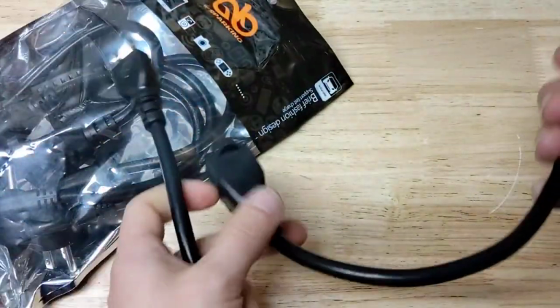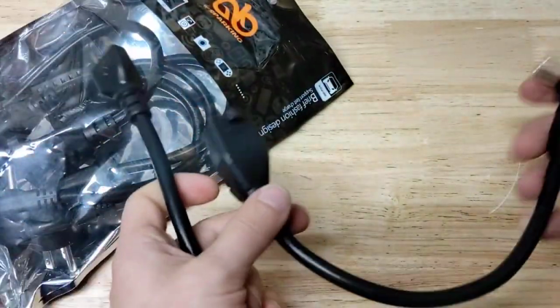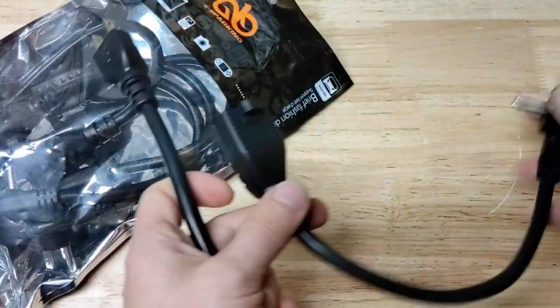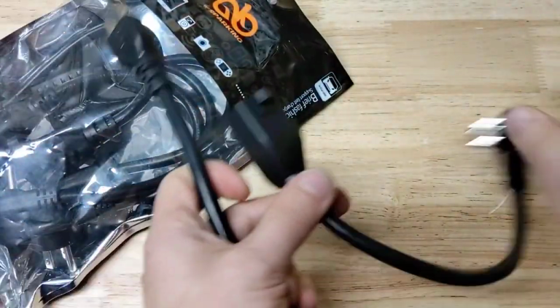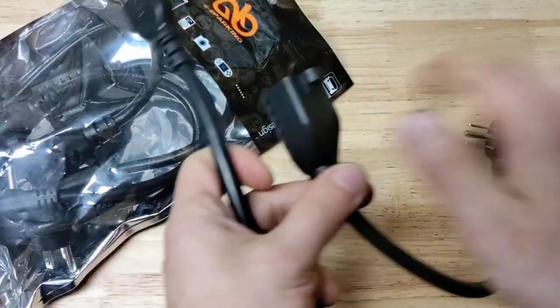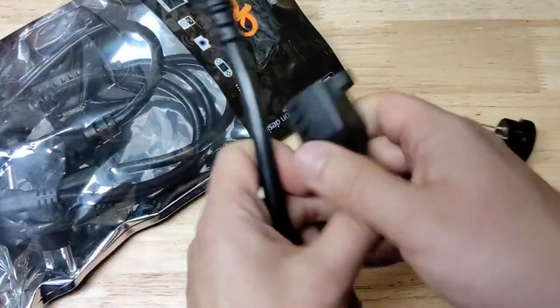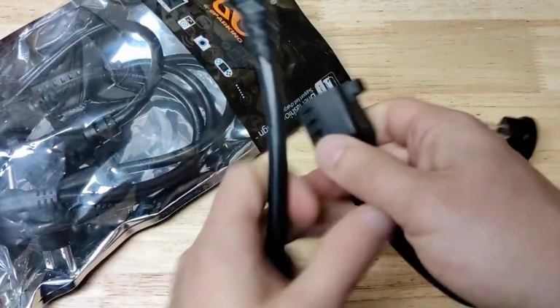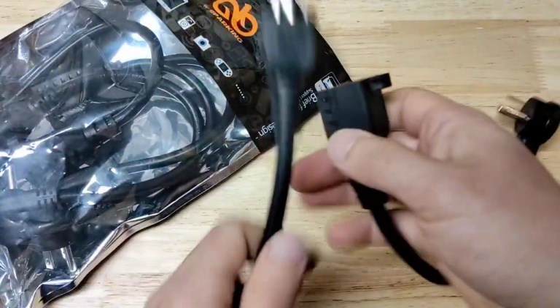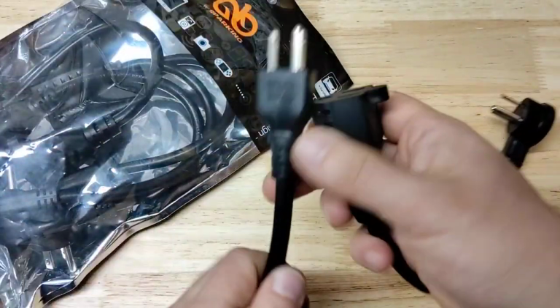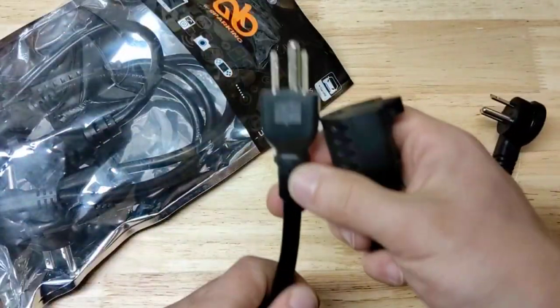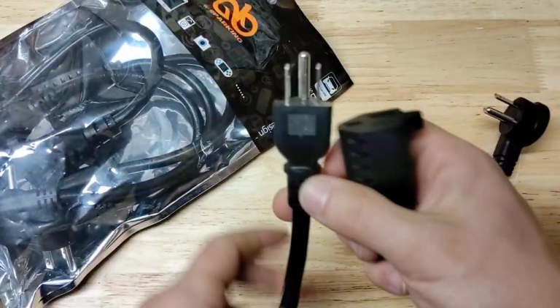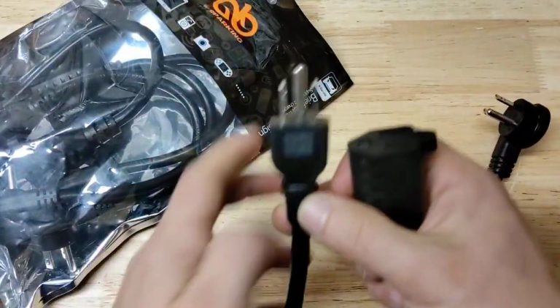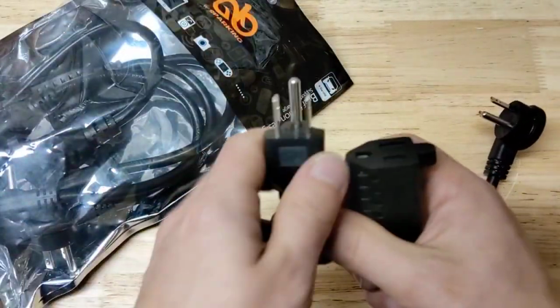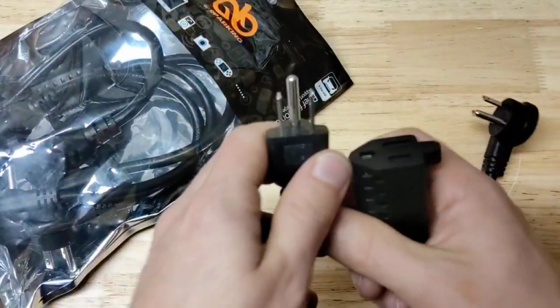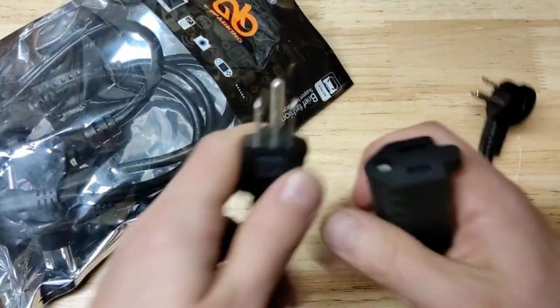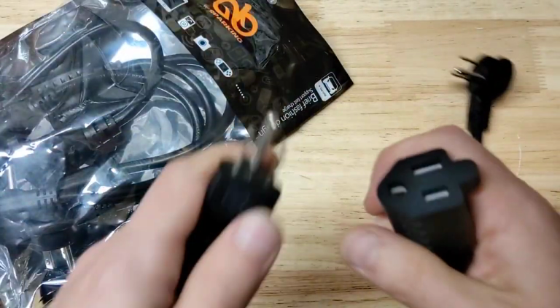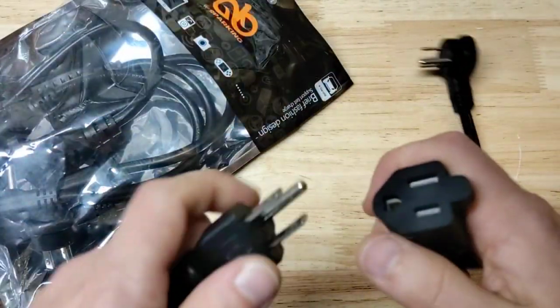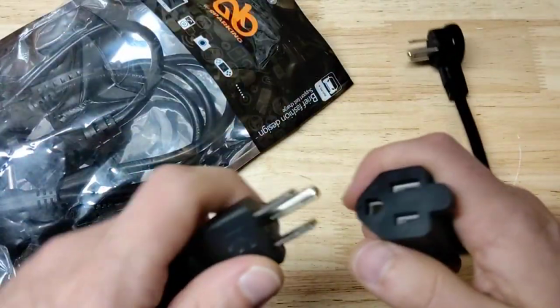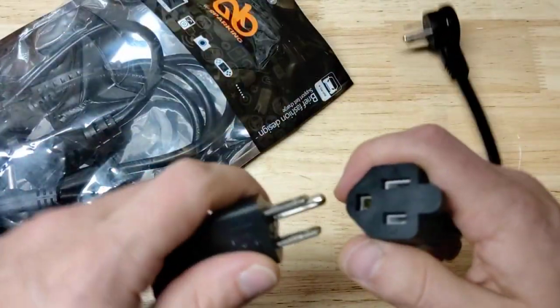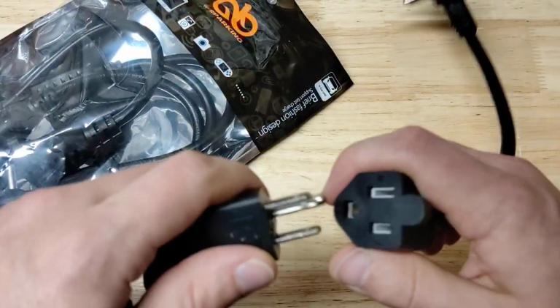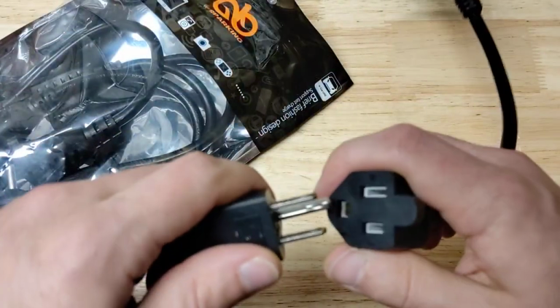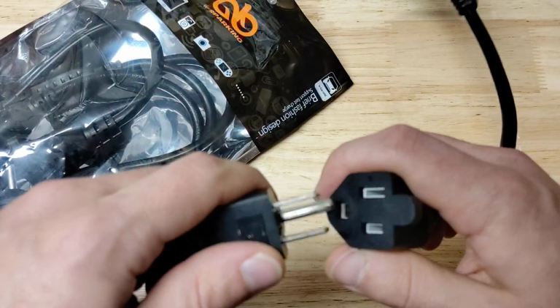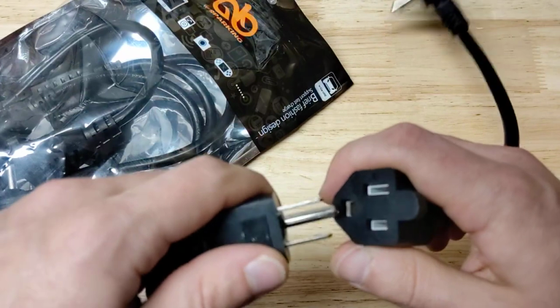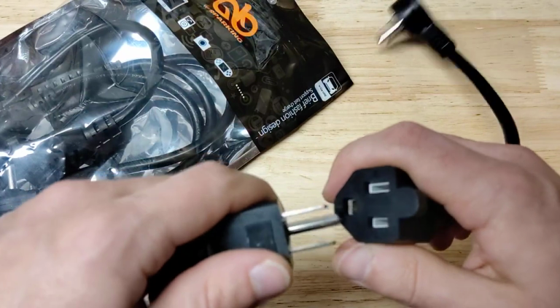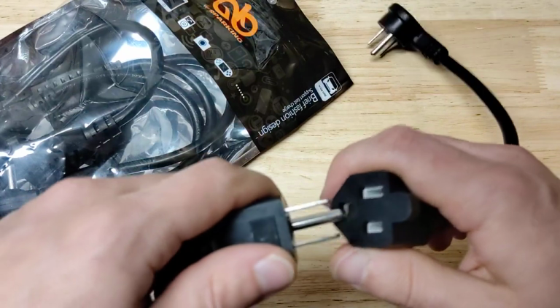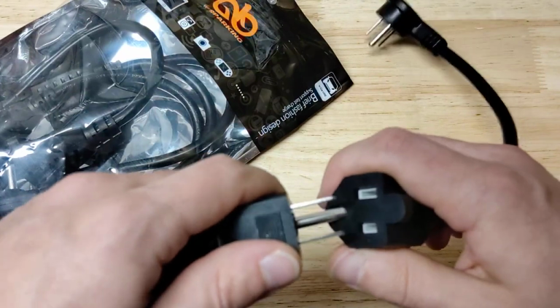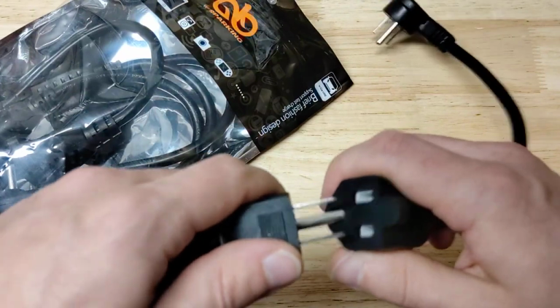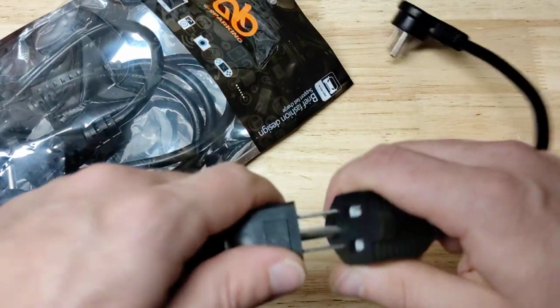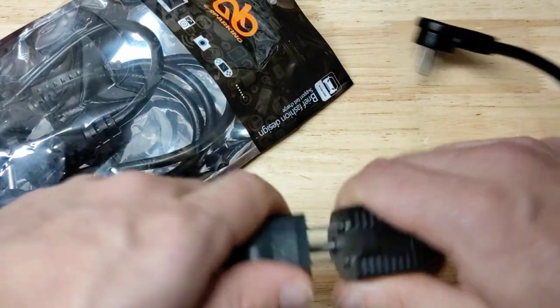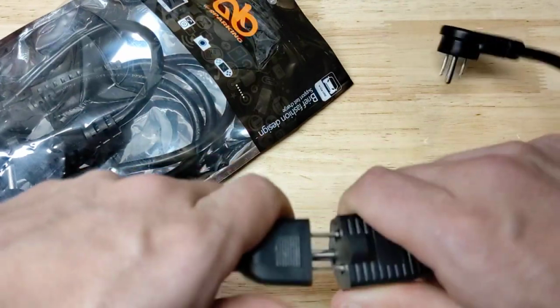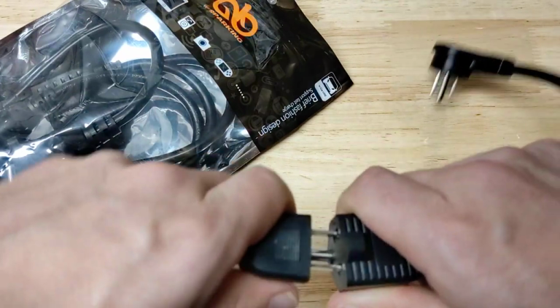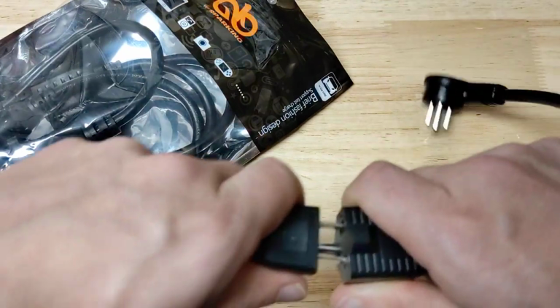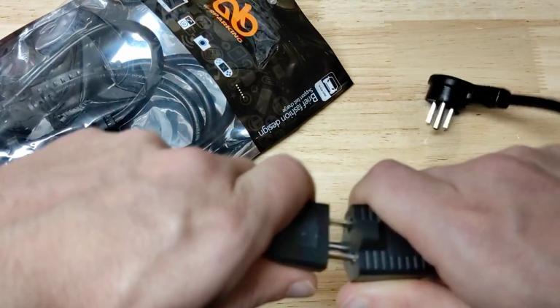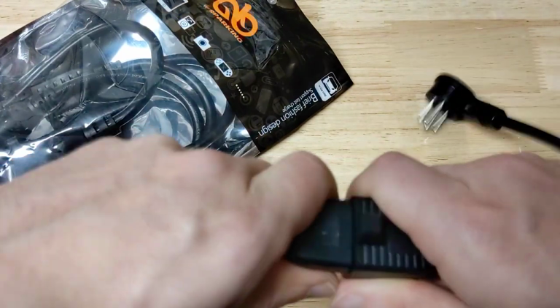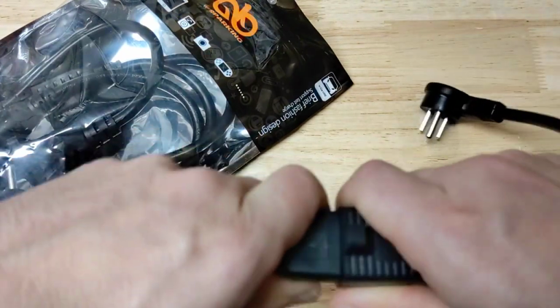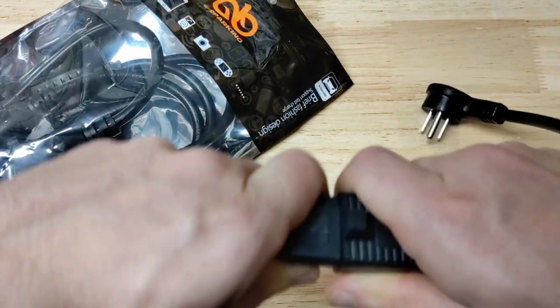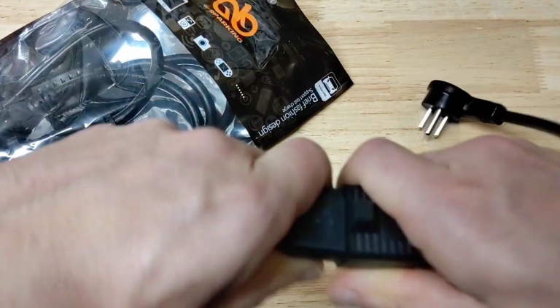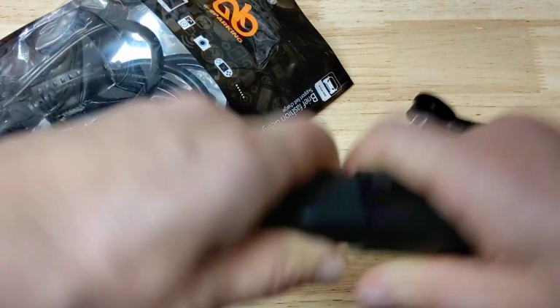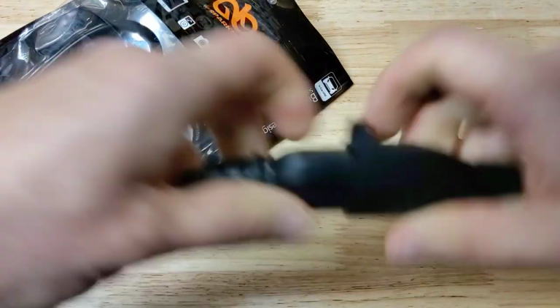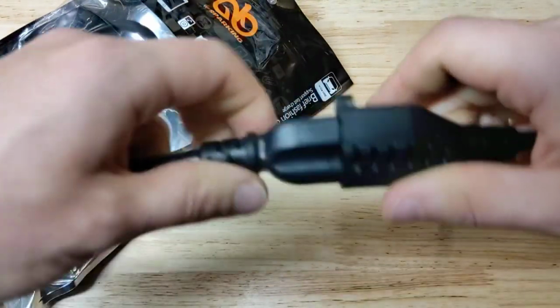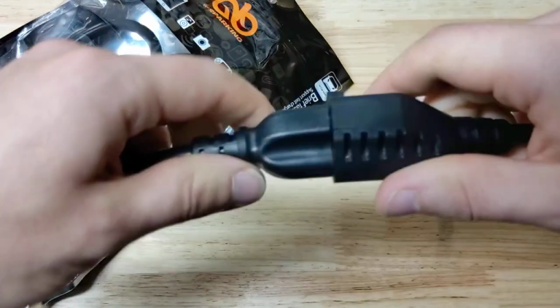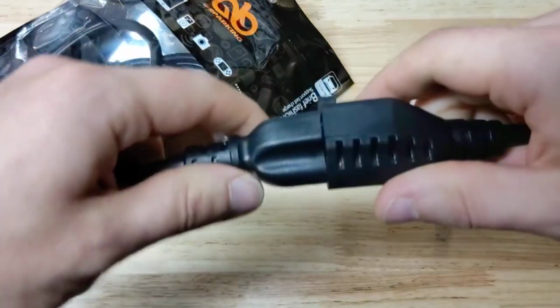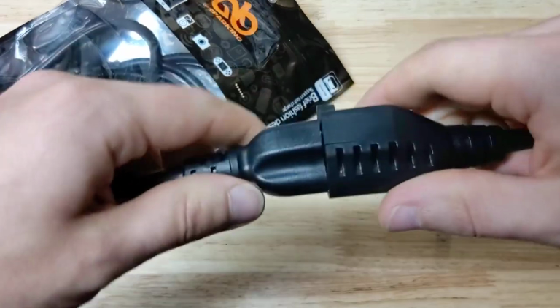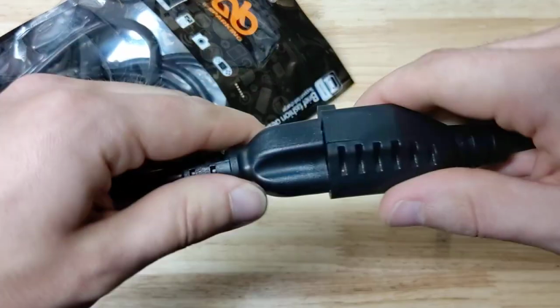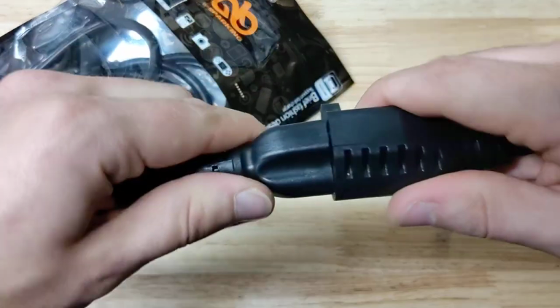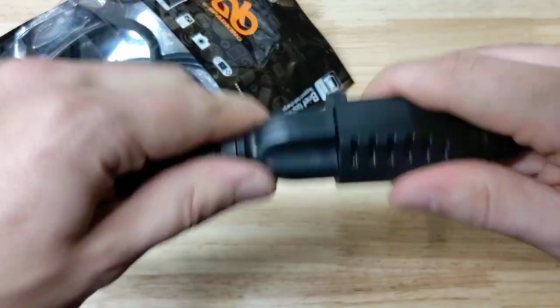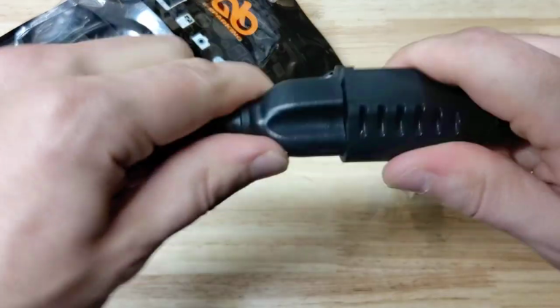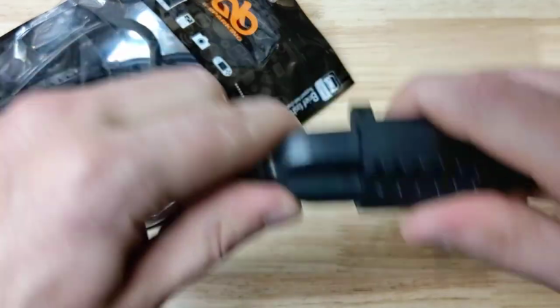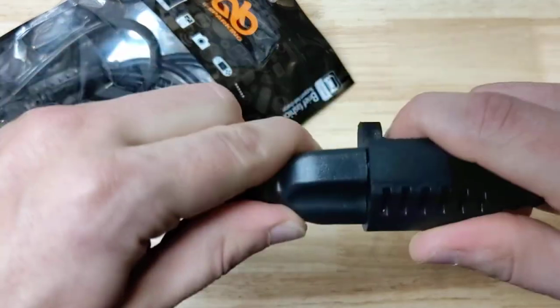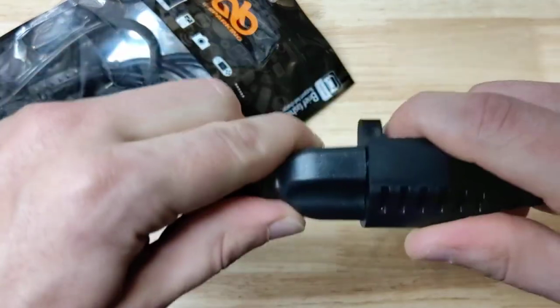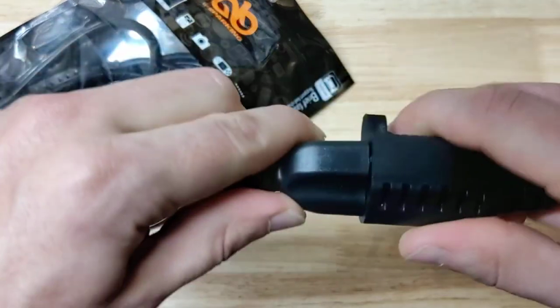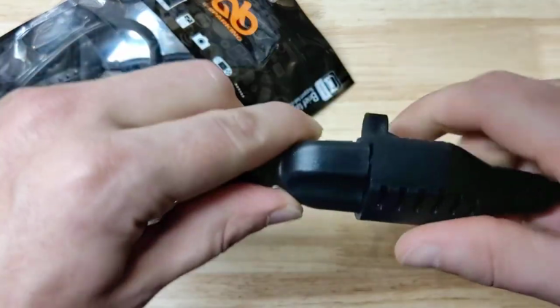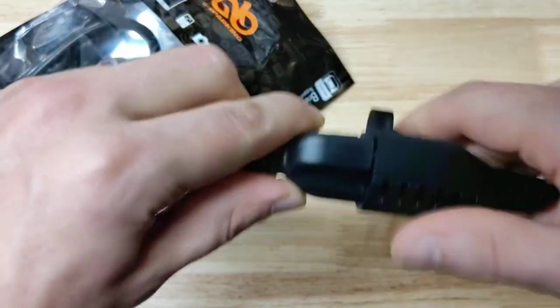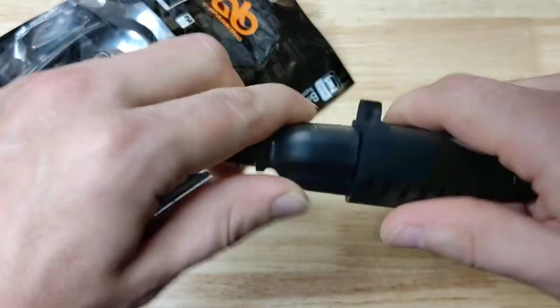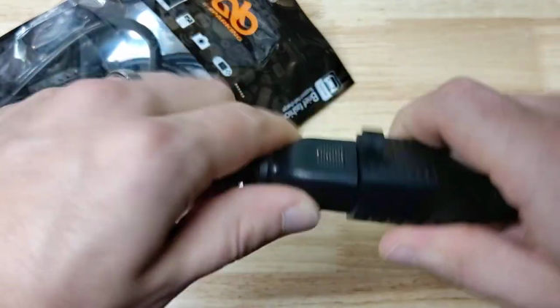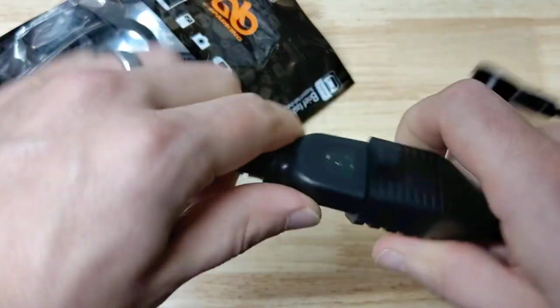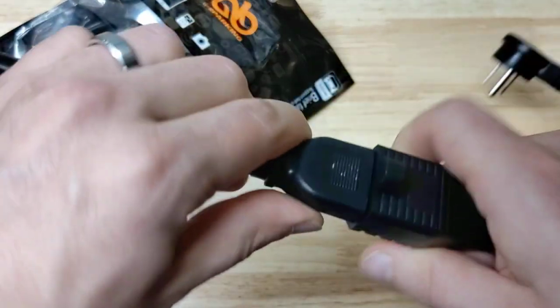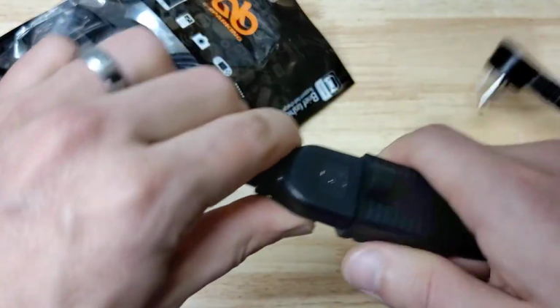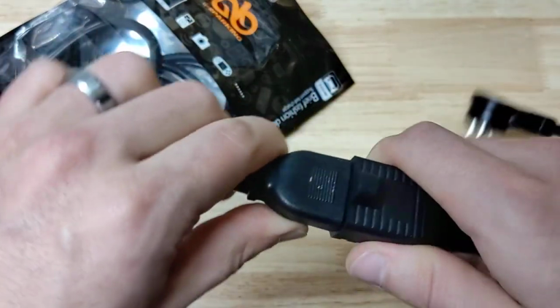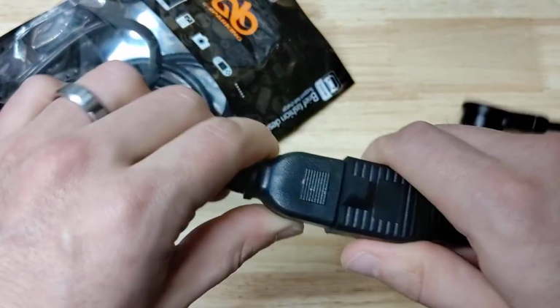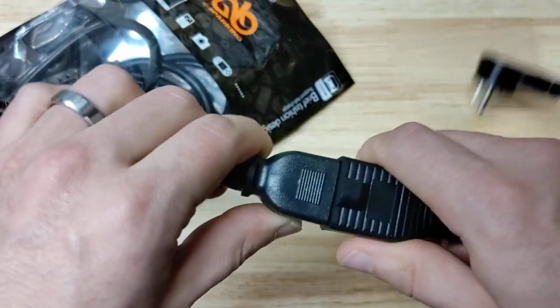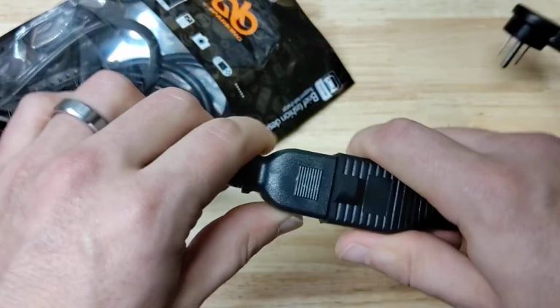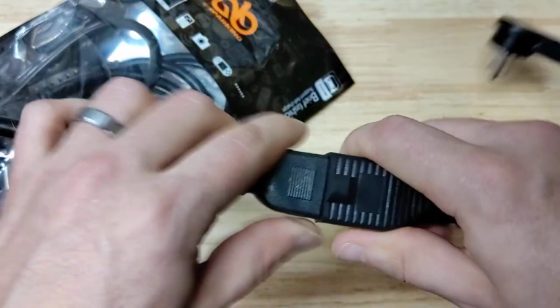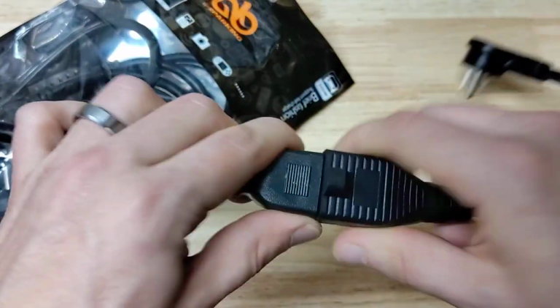Not too tight, not too loose. We'll try the other end — yeah, good result.